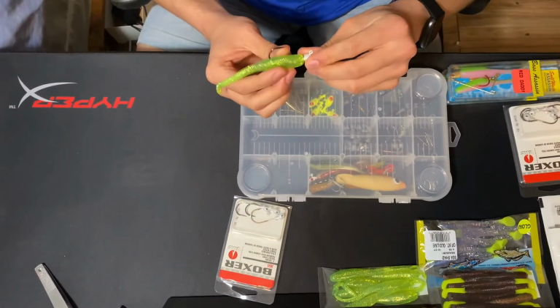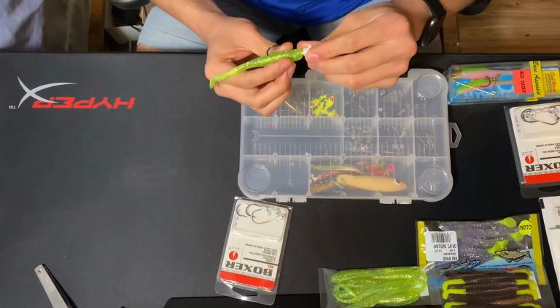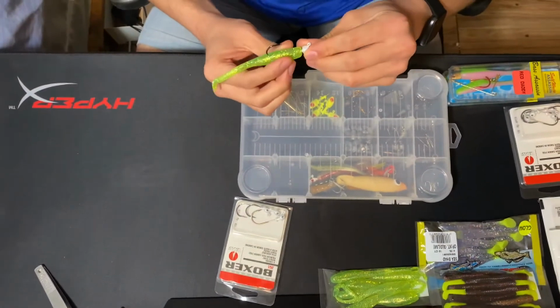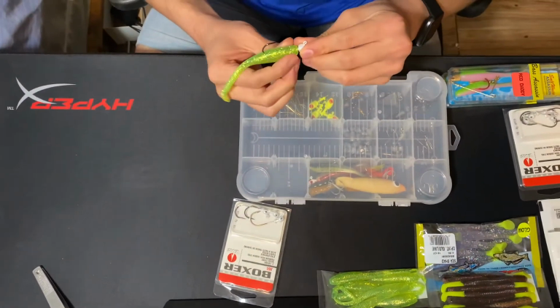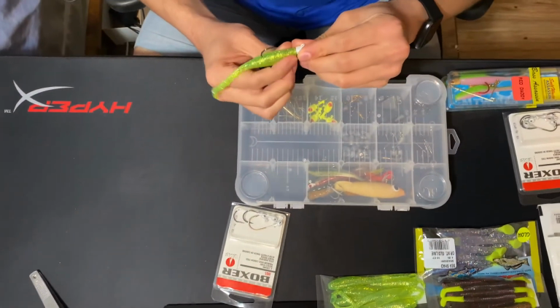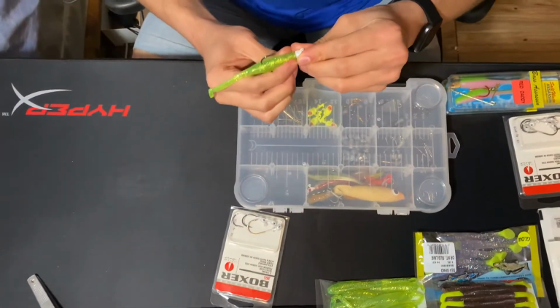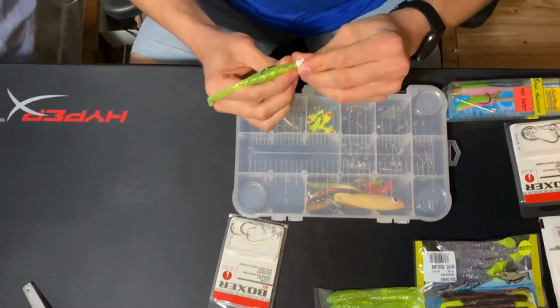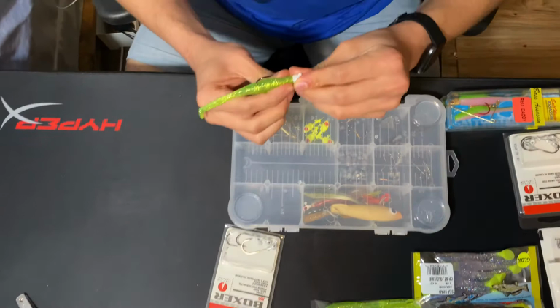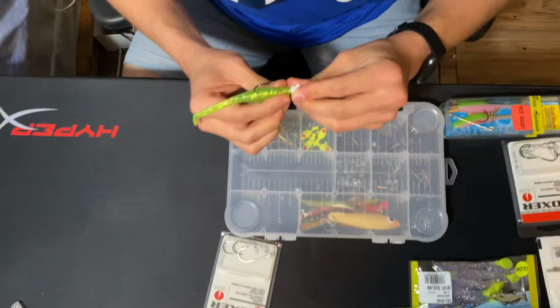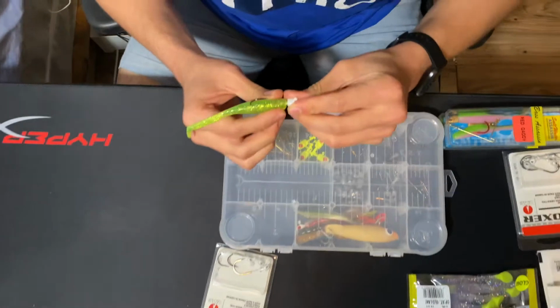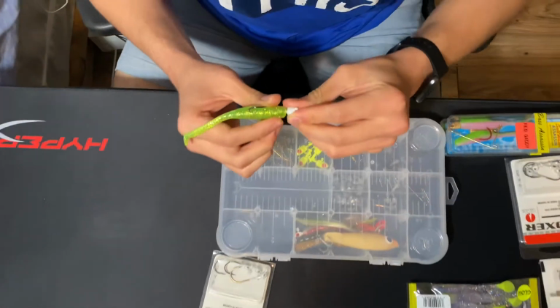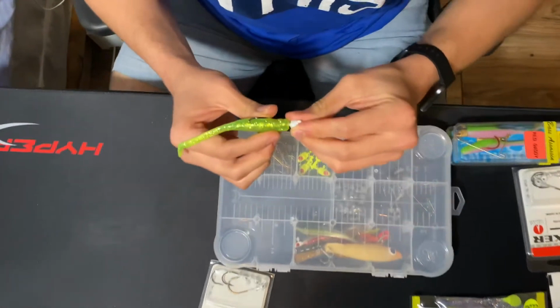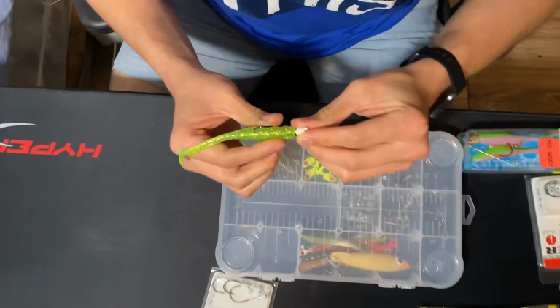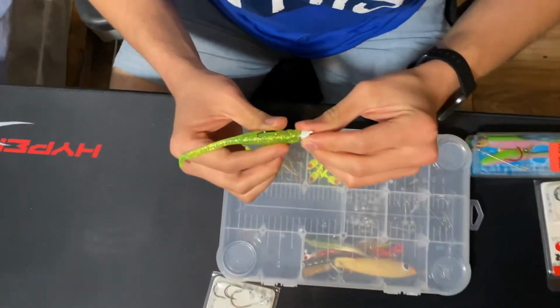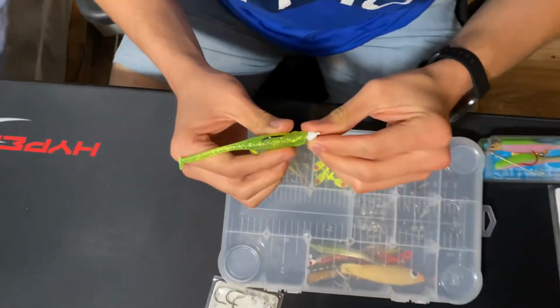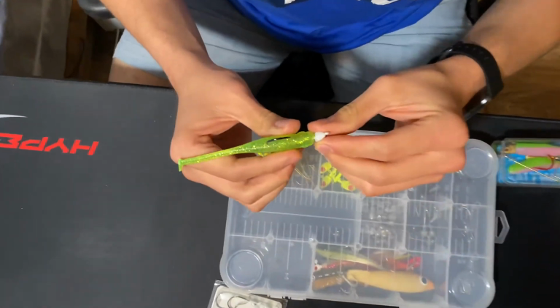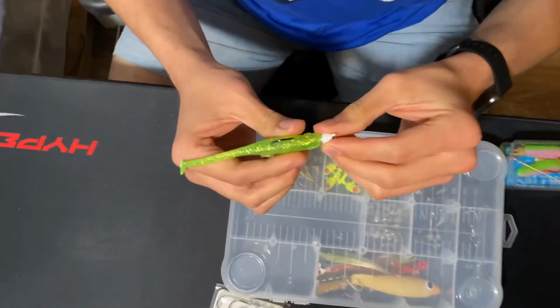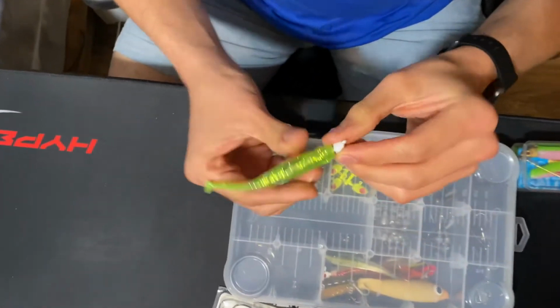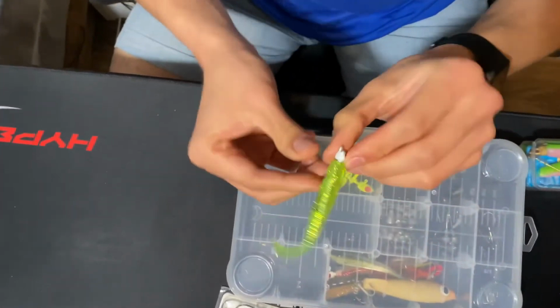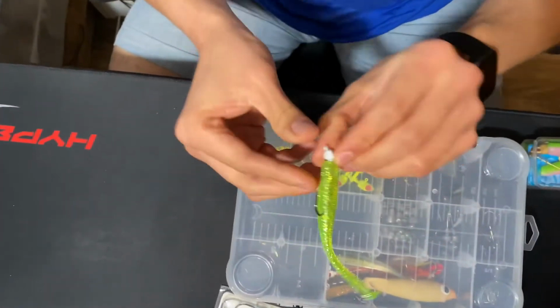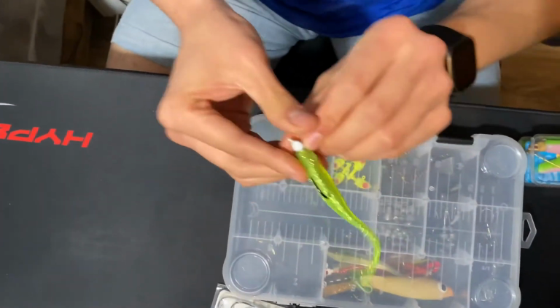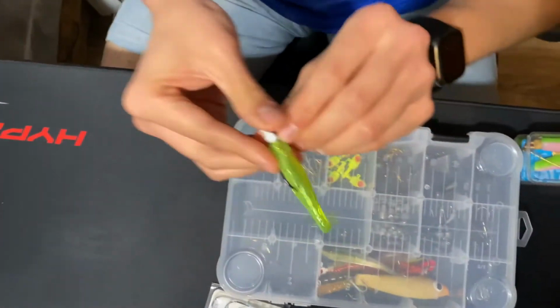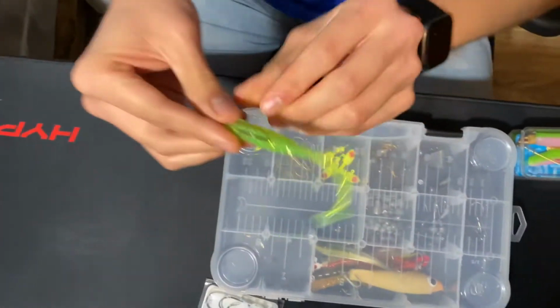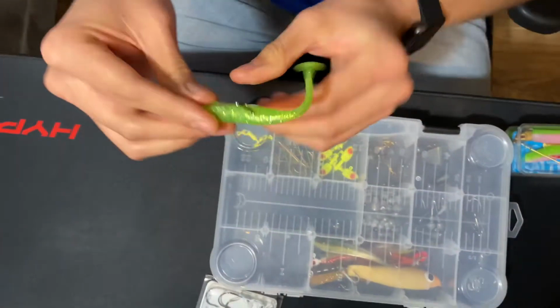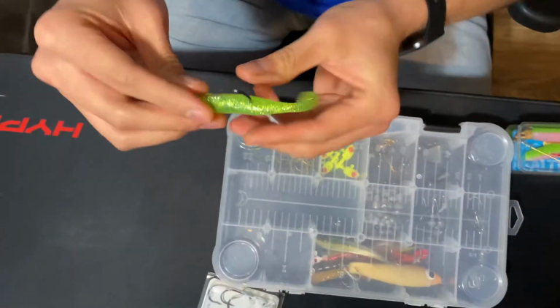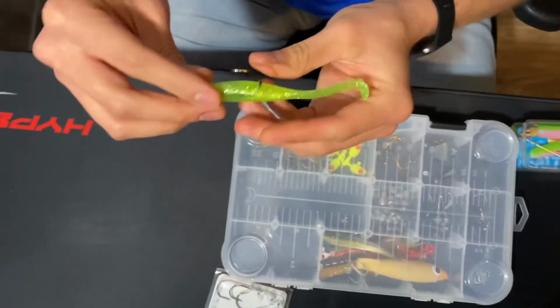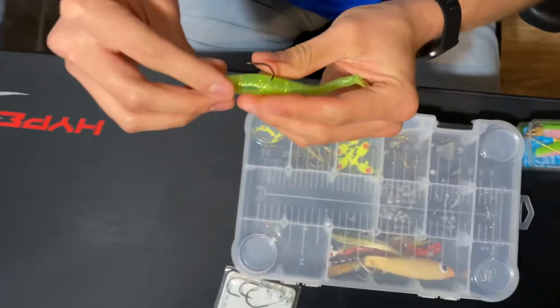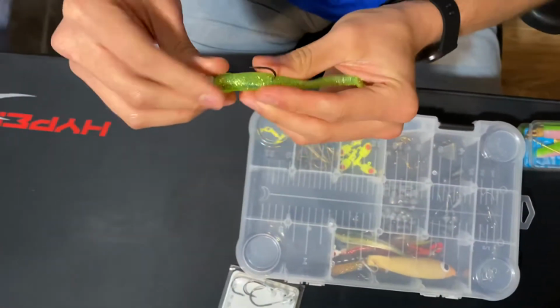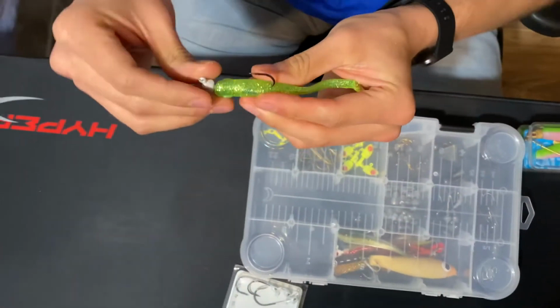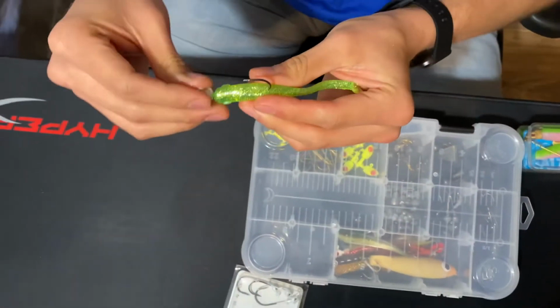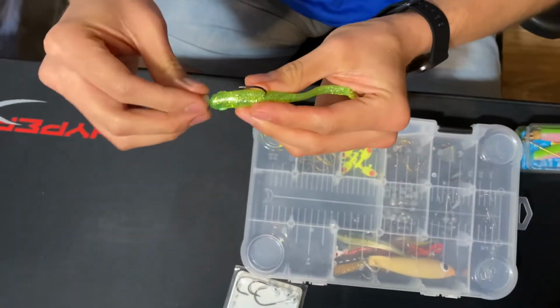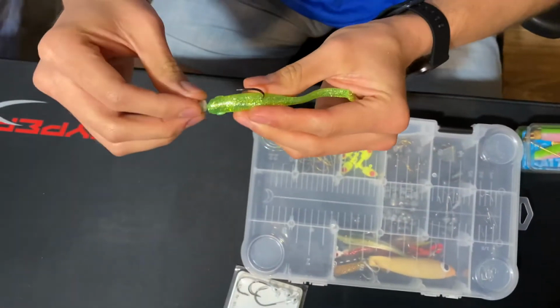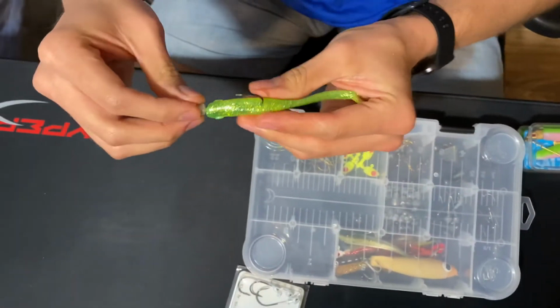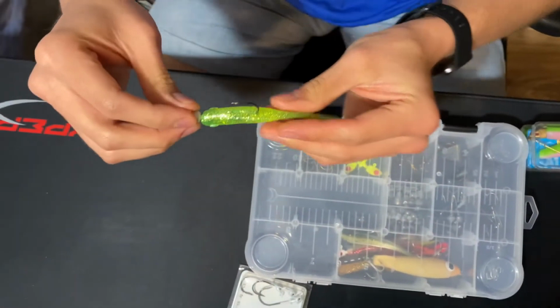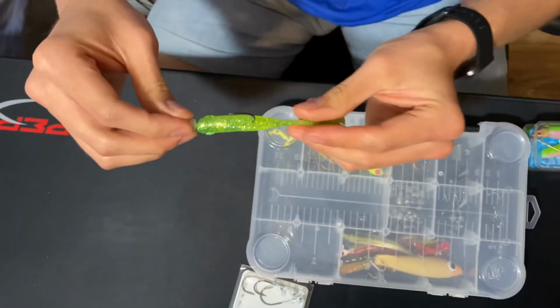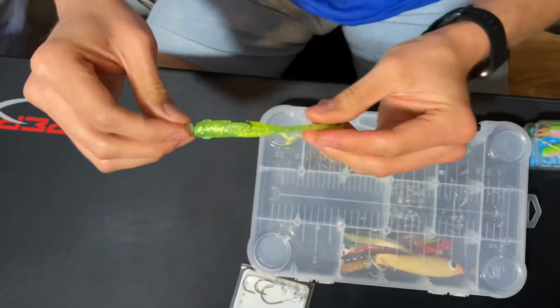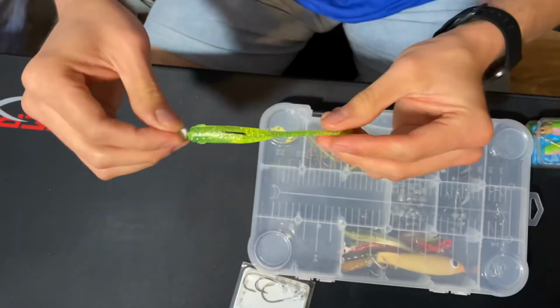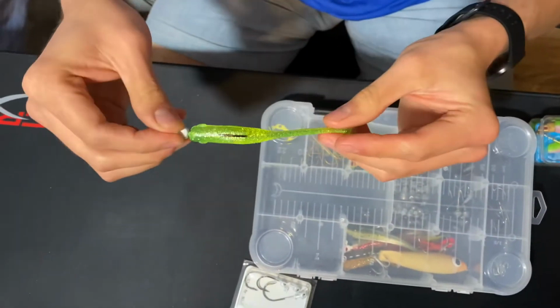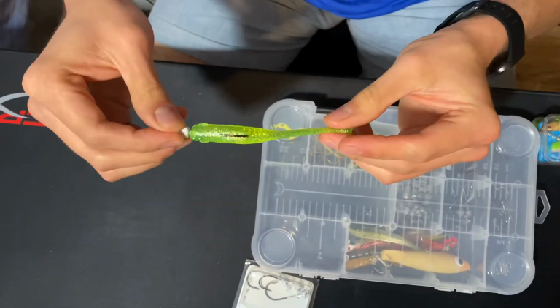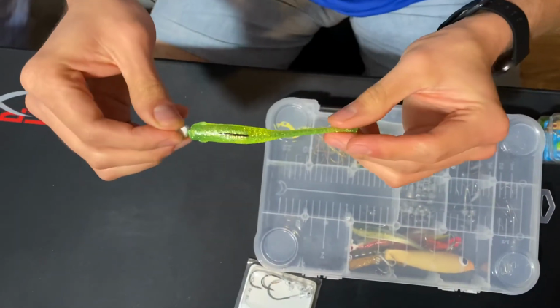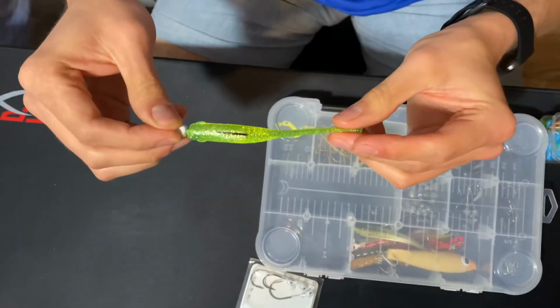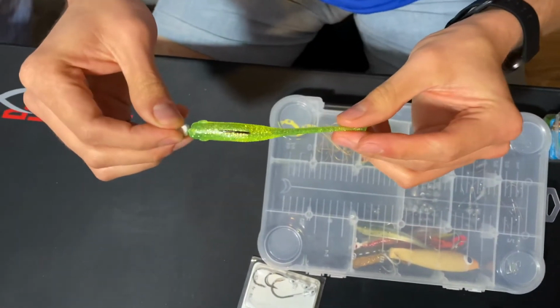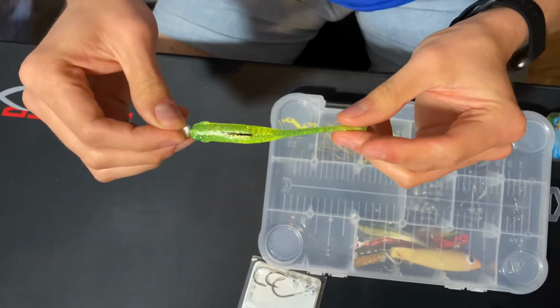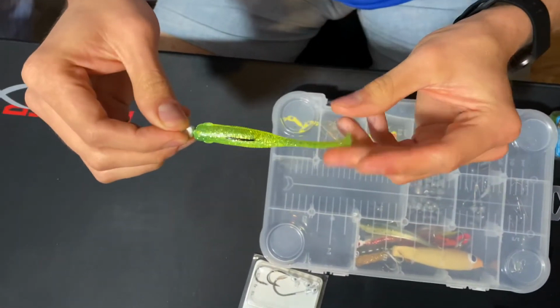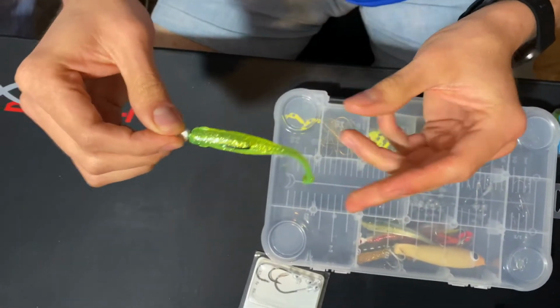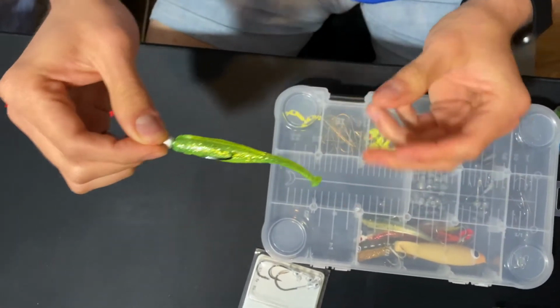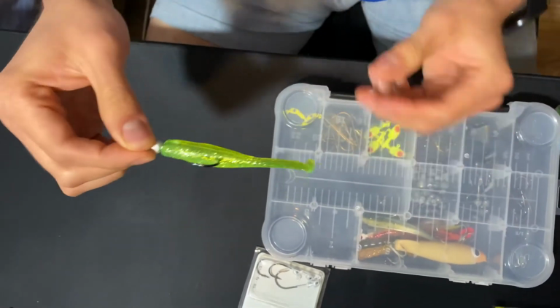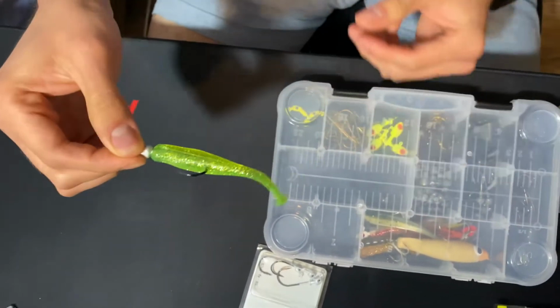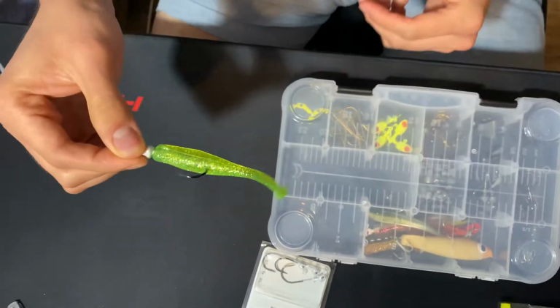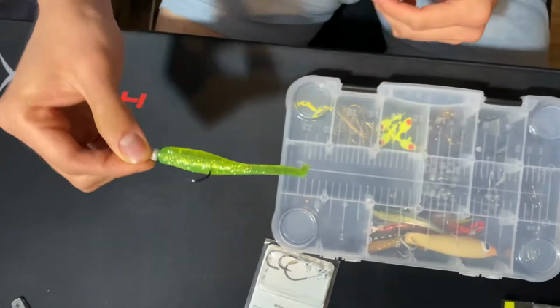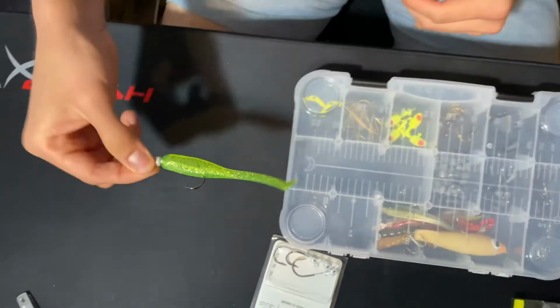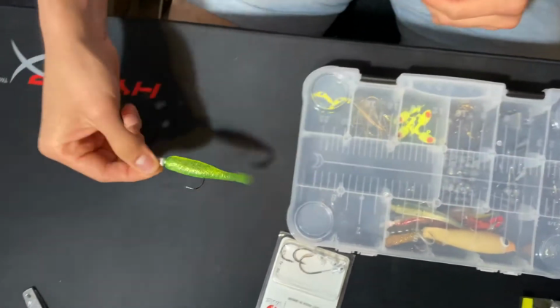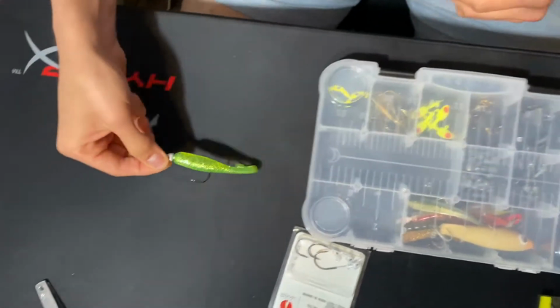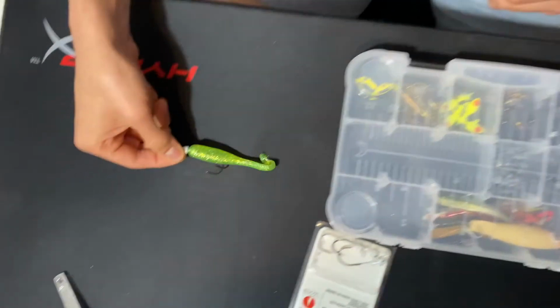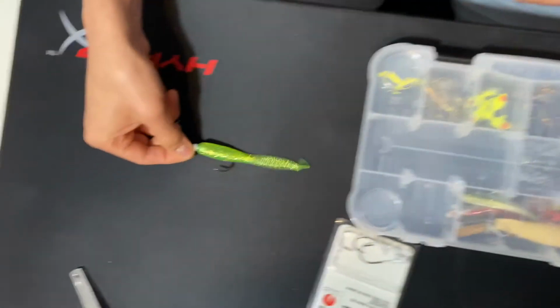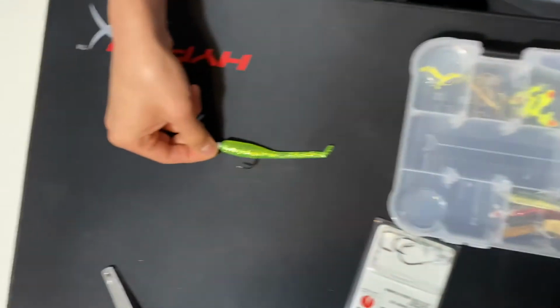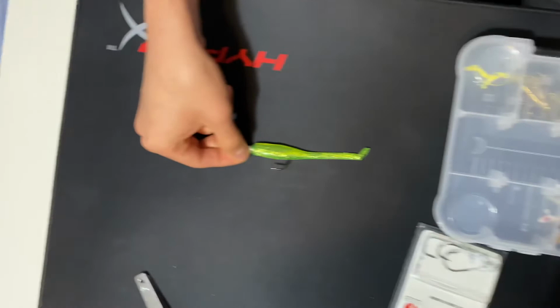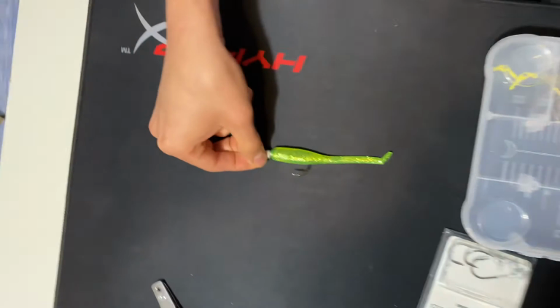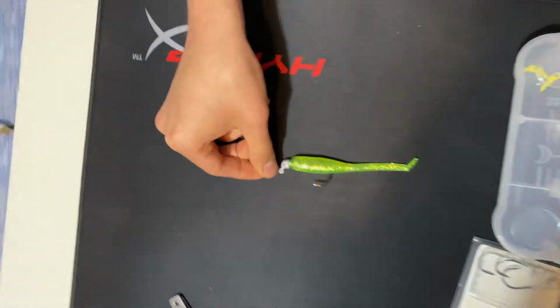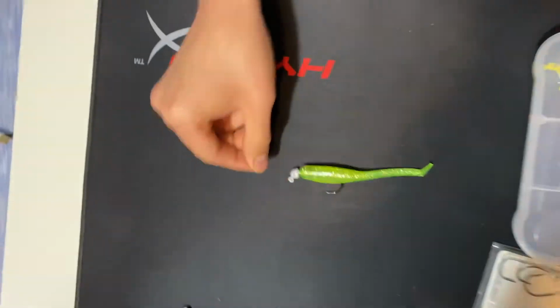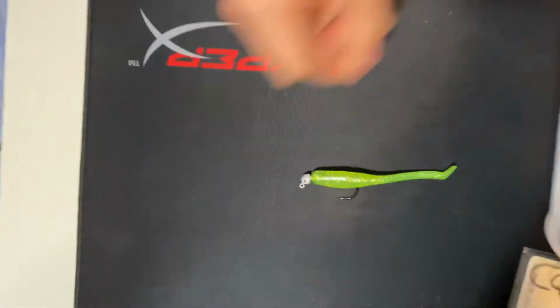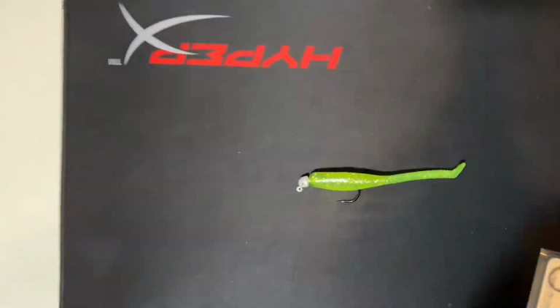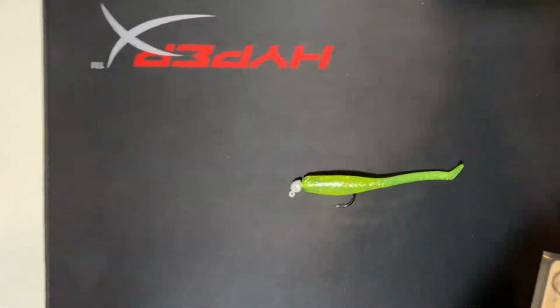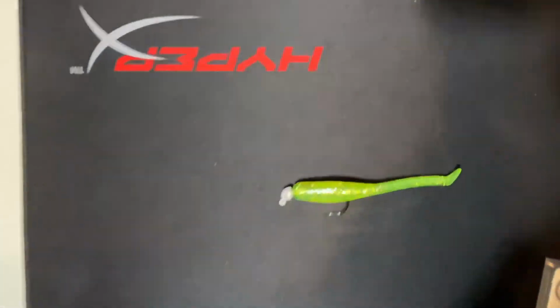Not bad, right? Tedzy actually got it perfect — look at that. It's not bad at all.